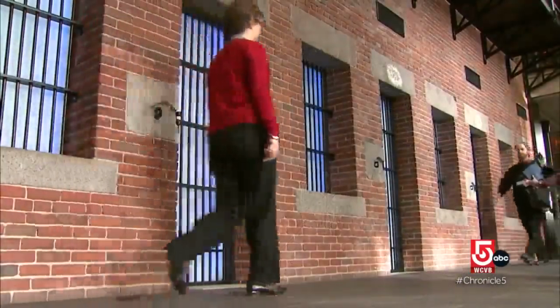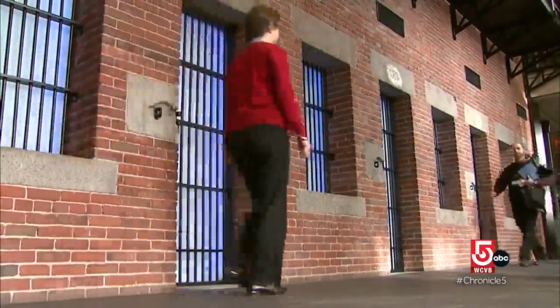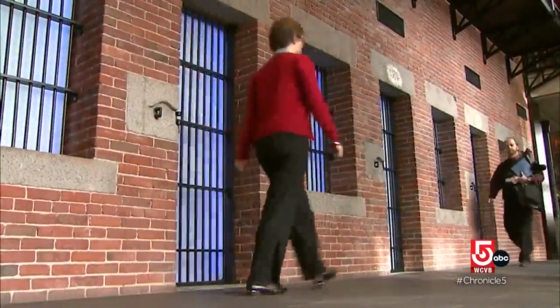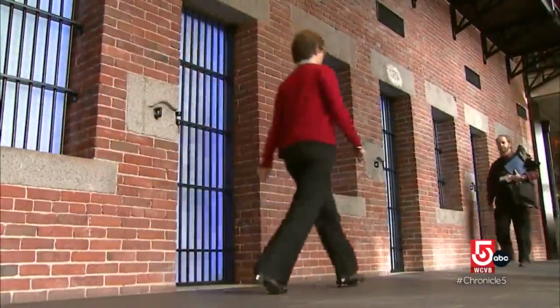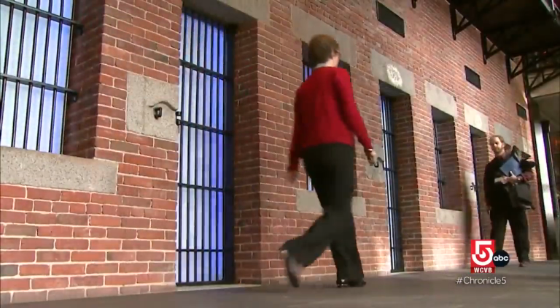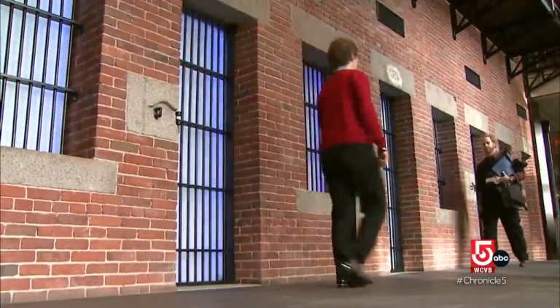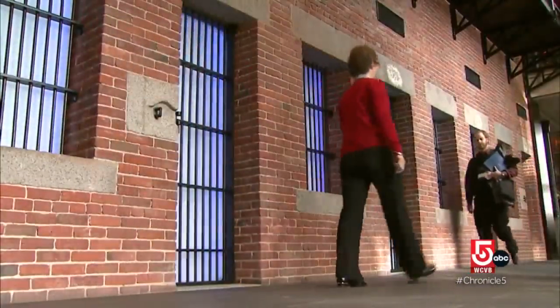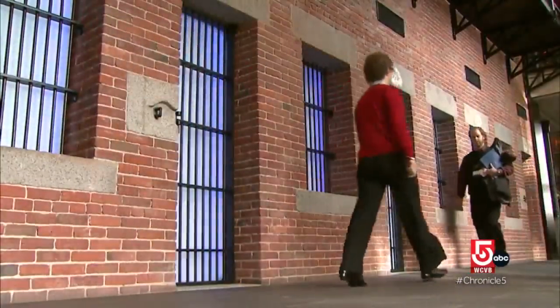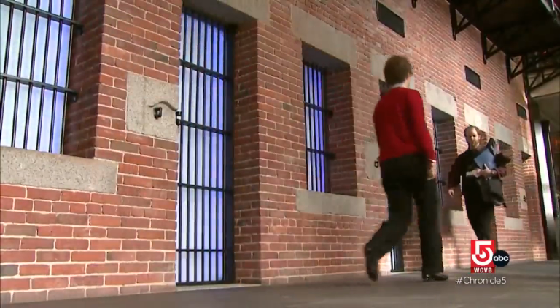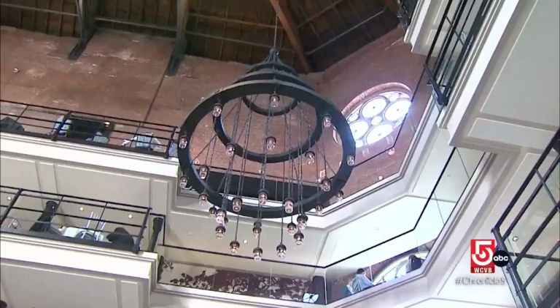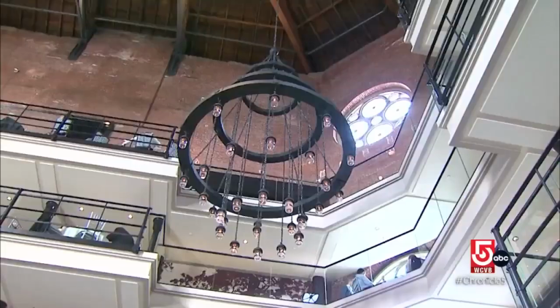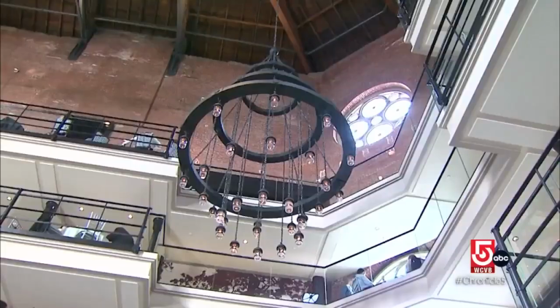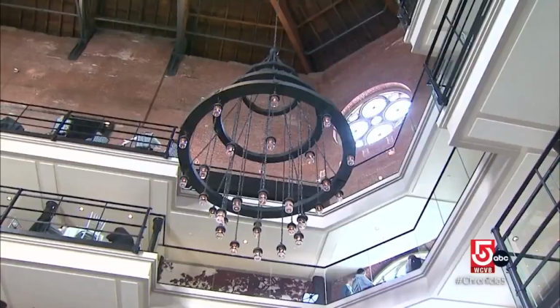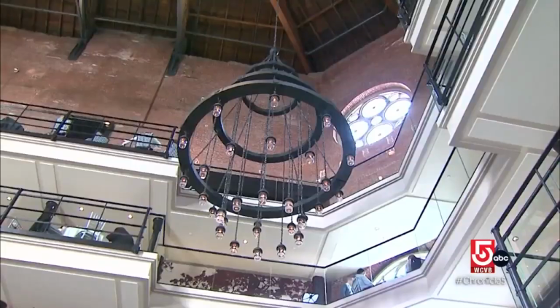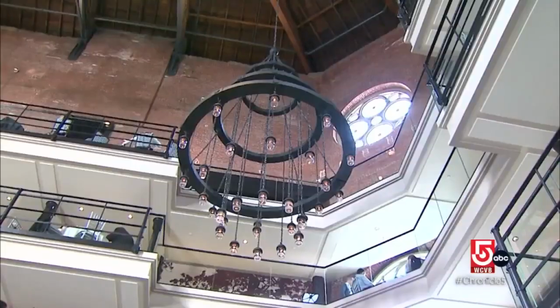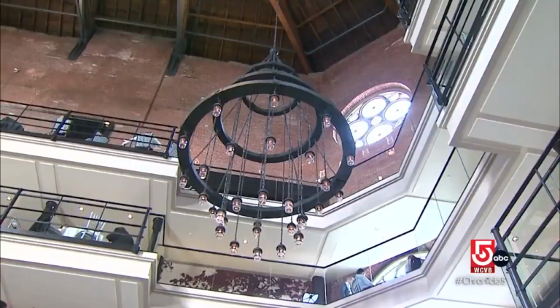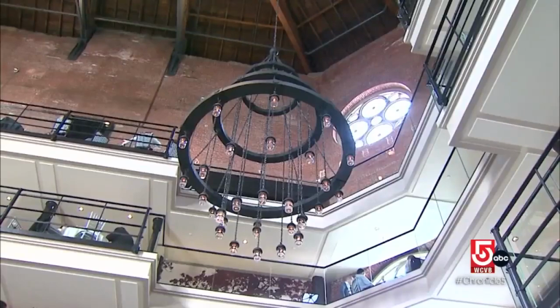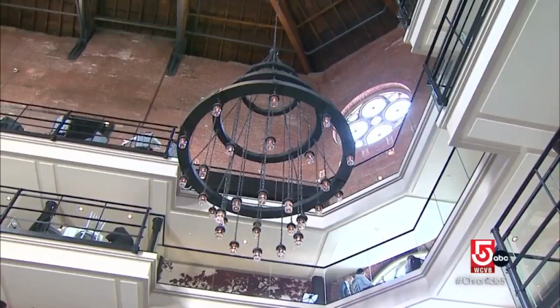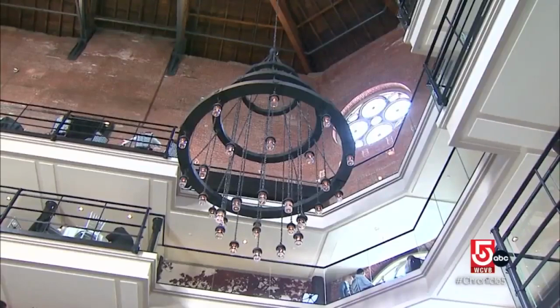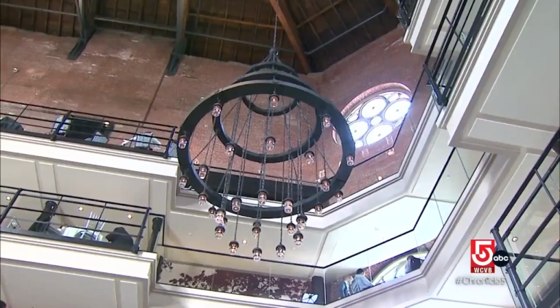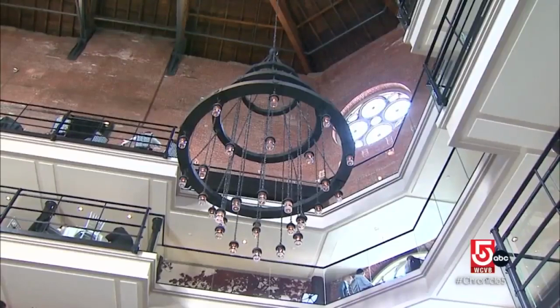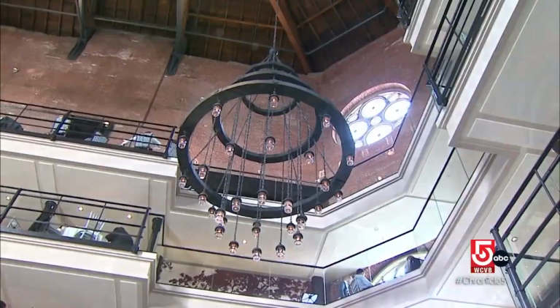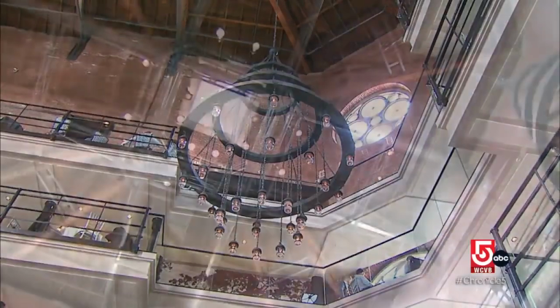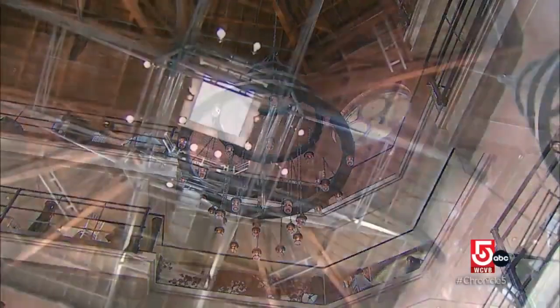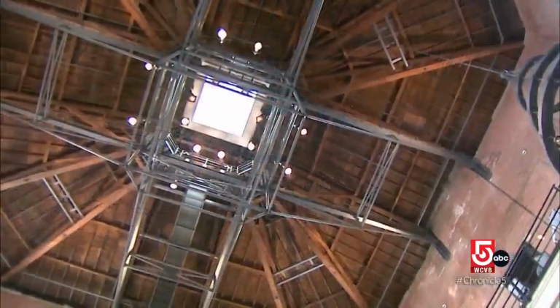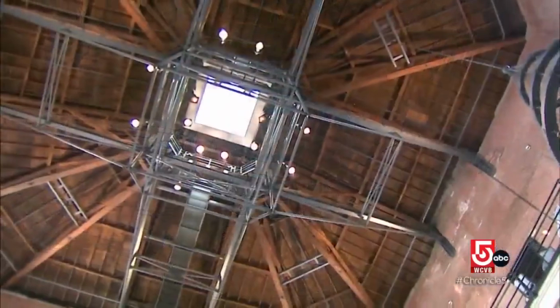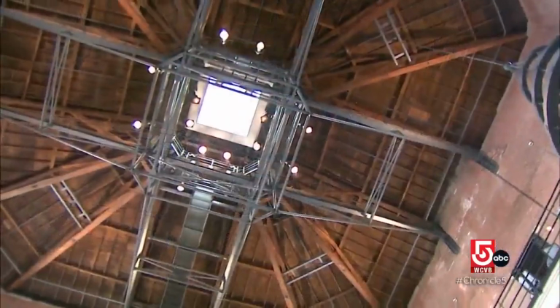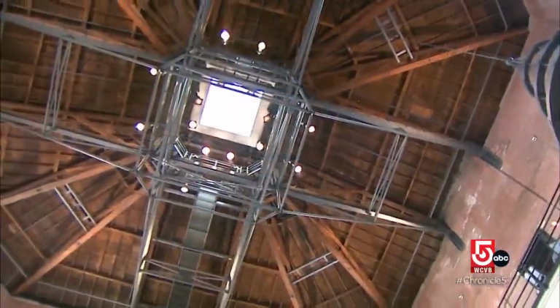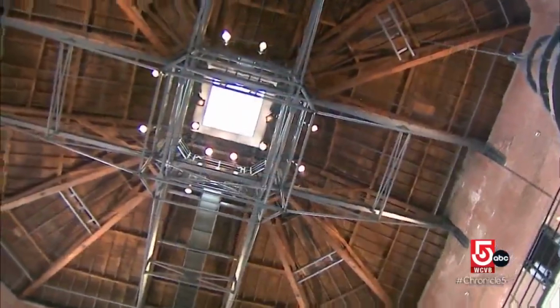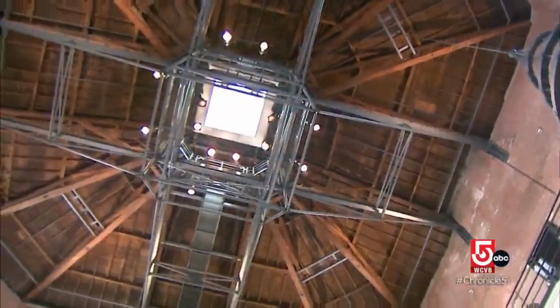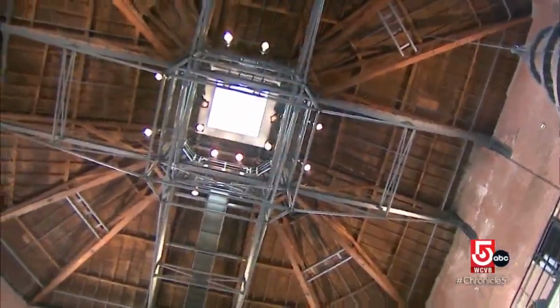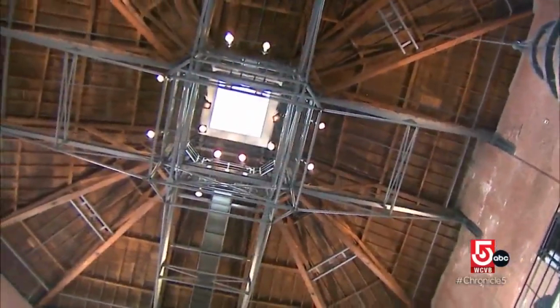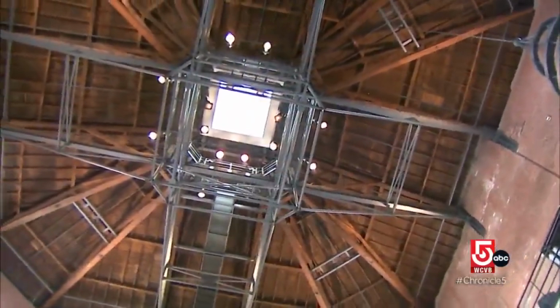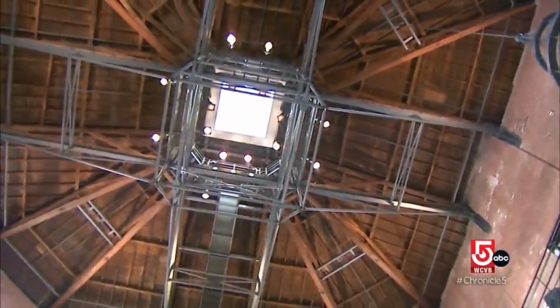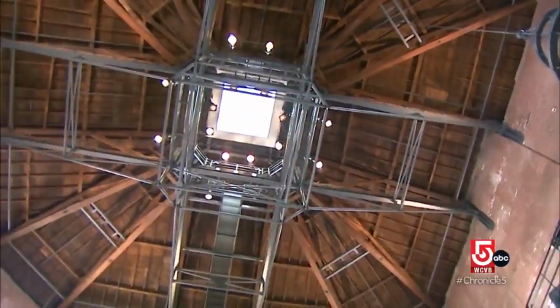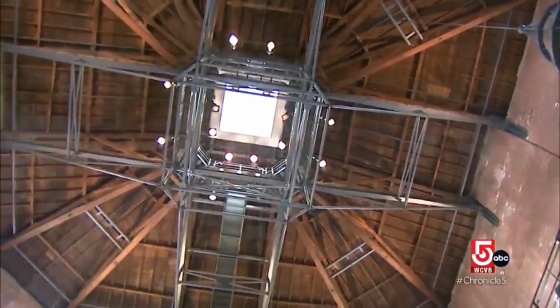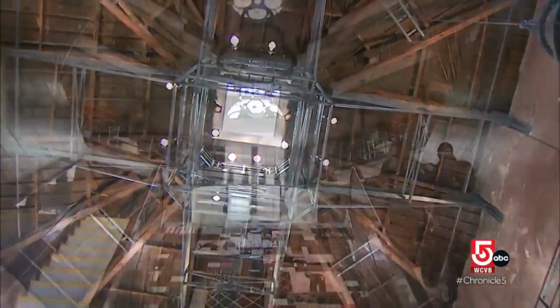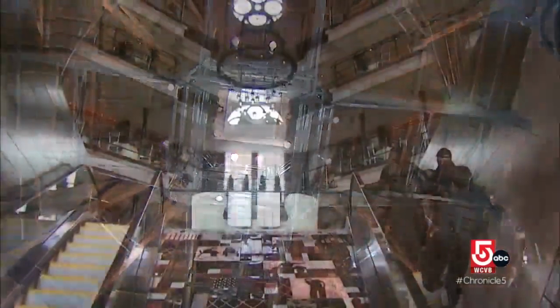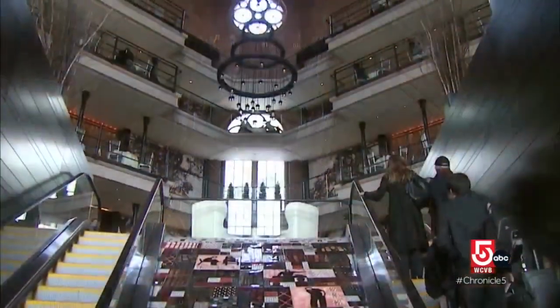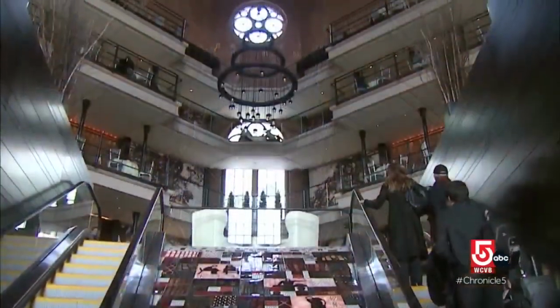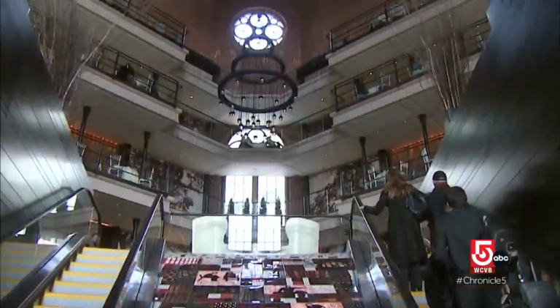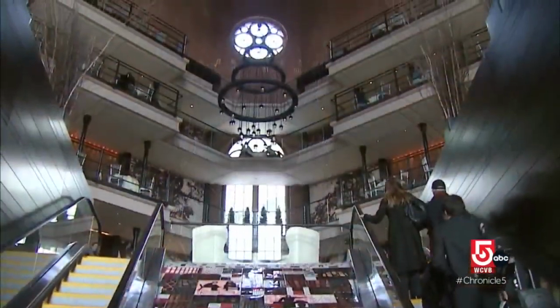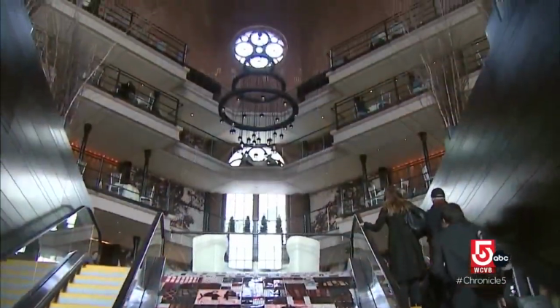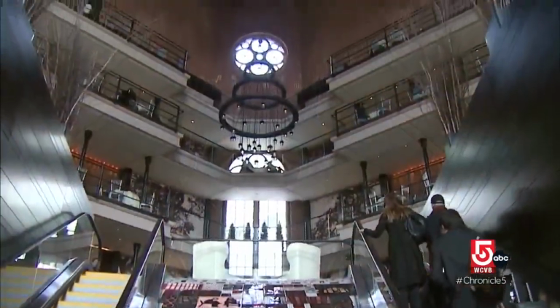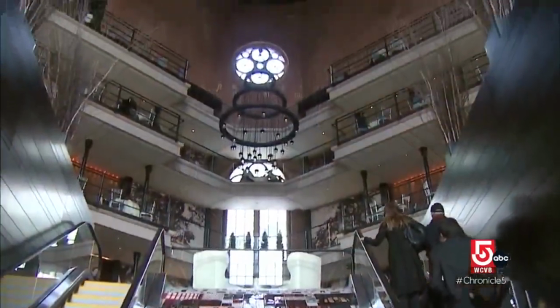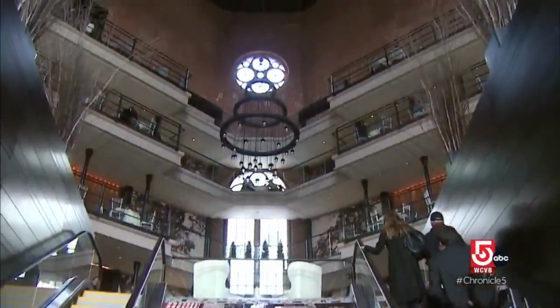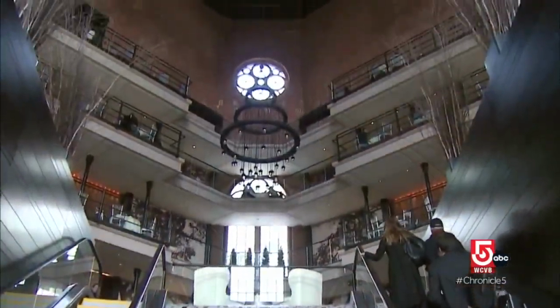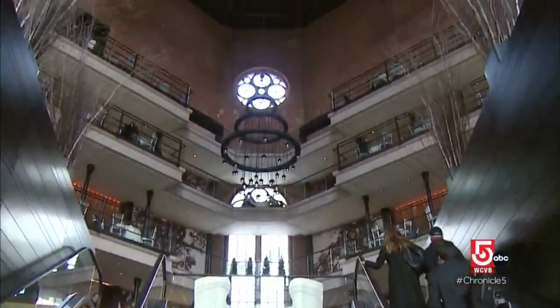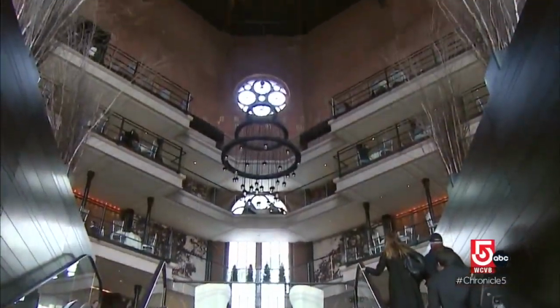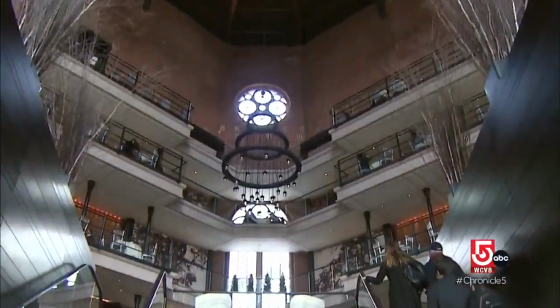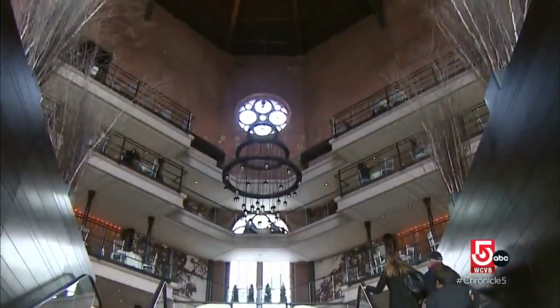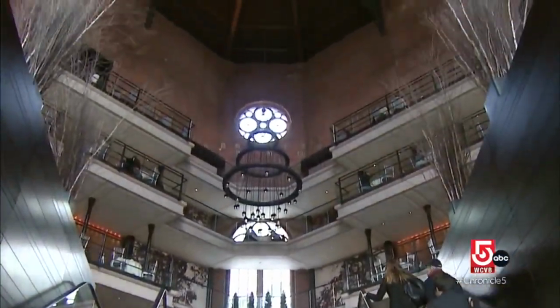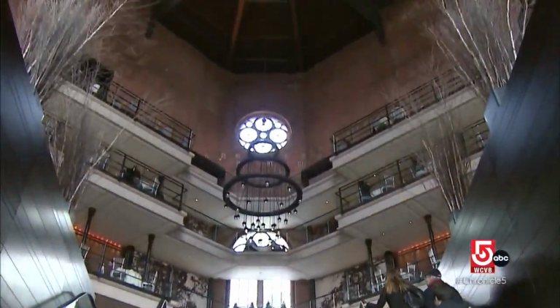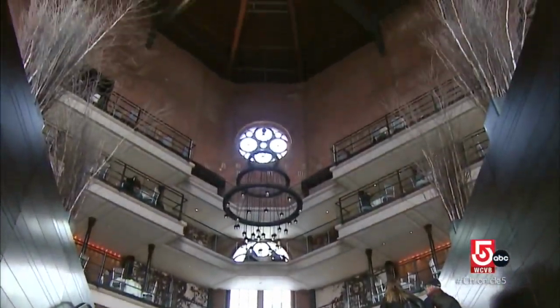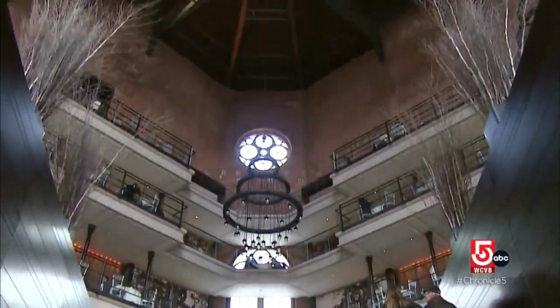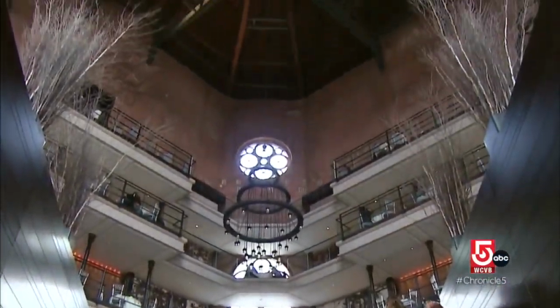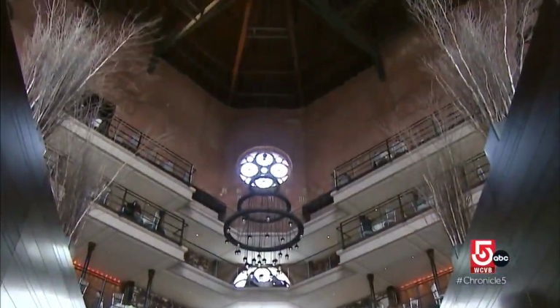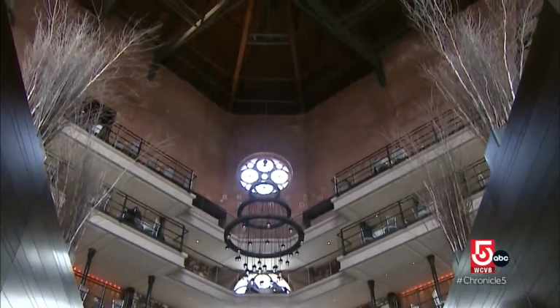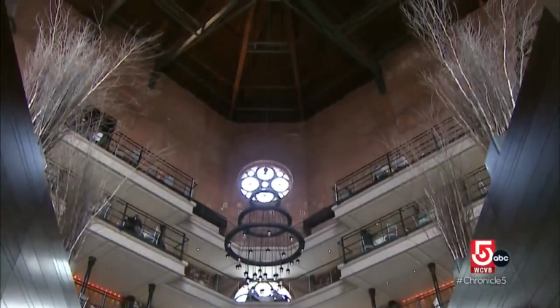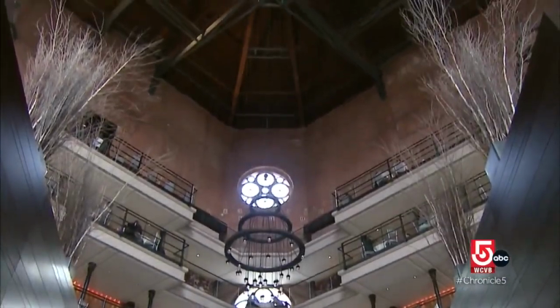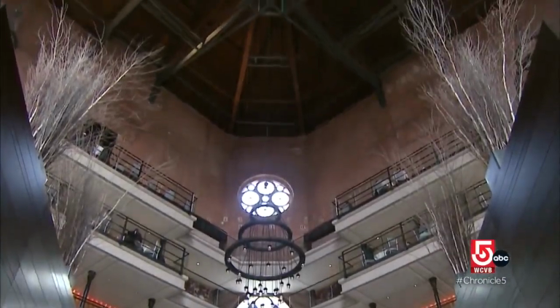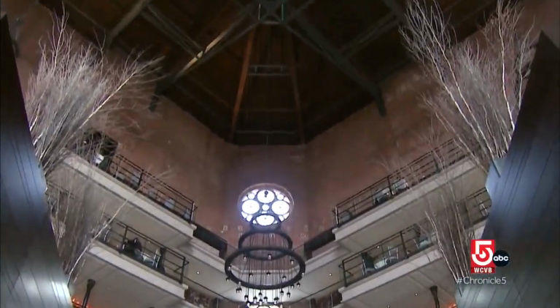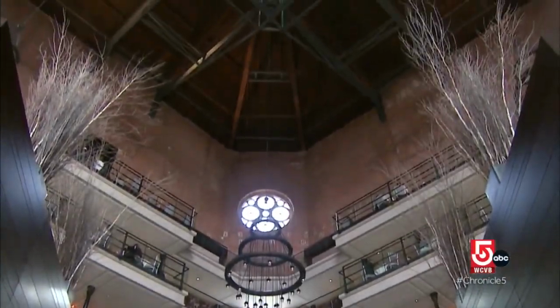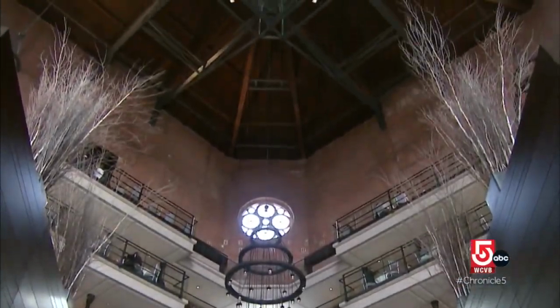The Liberty opened in 2007 after a five-year, $150 million makeover. The centerpiece of this National Historic Landmark is its dramatic lobby.